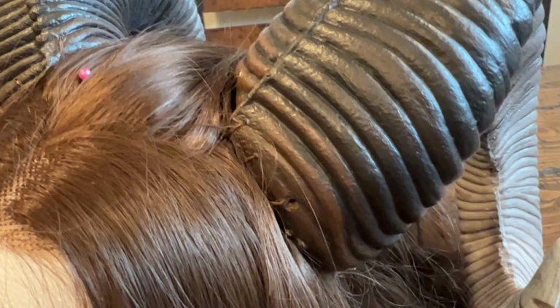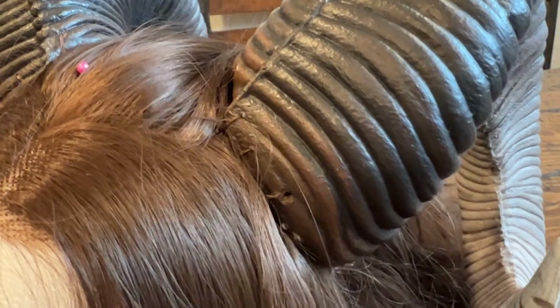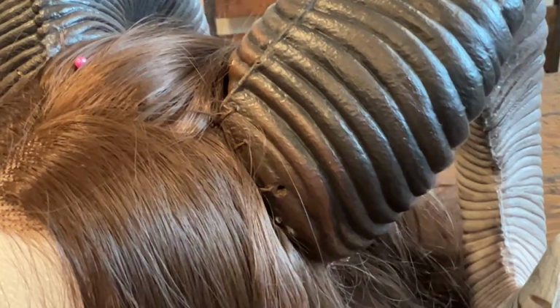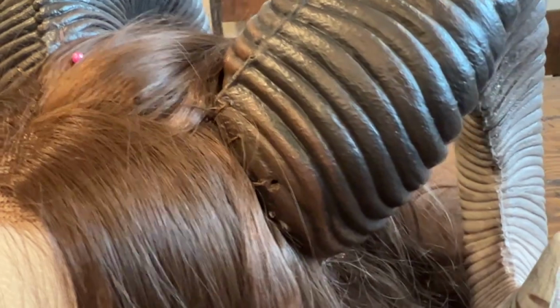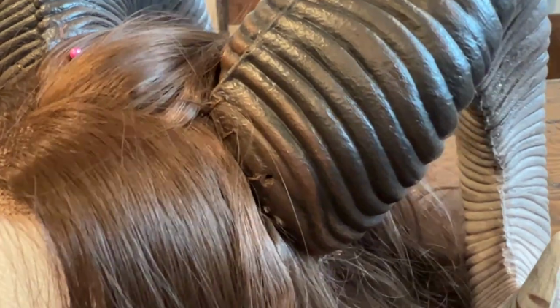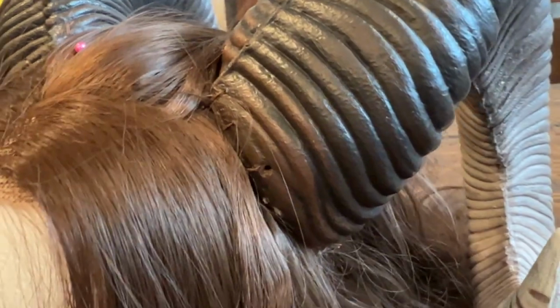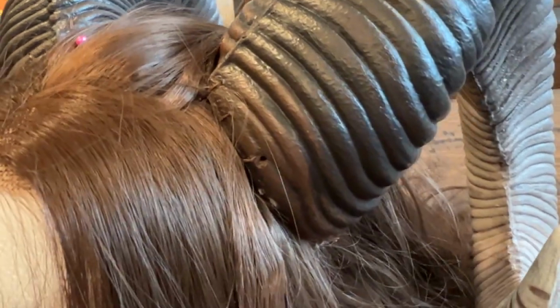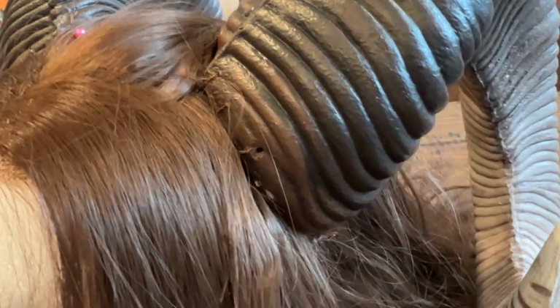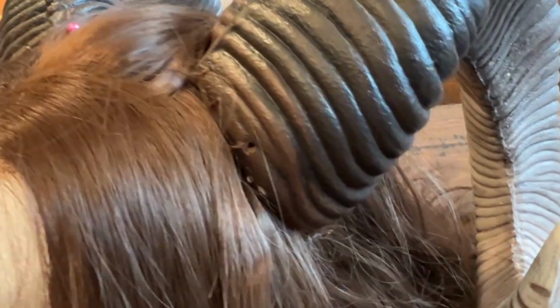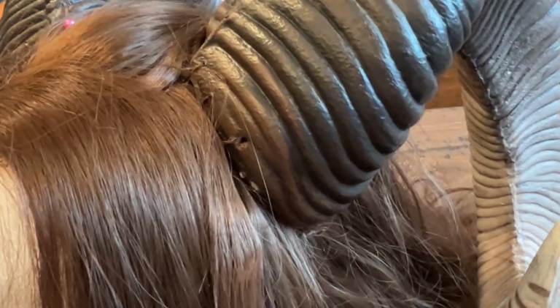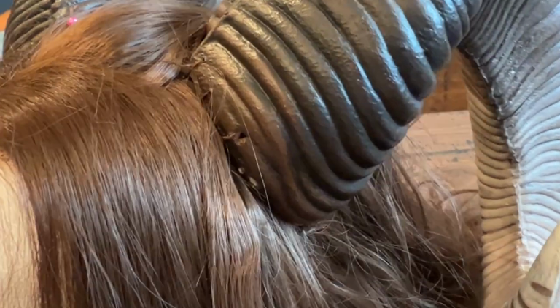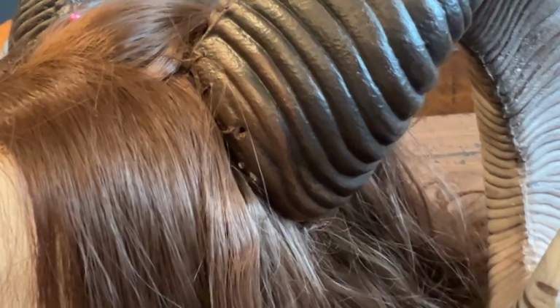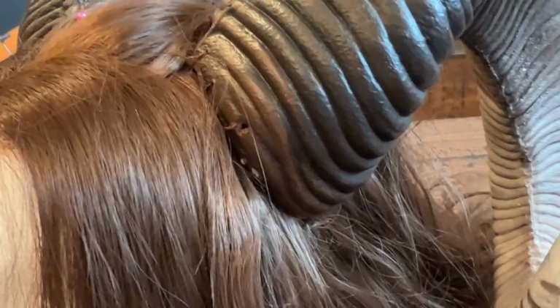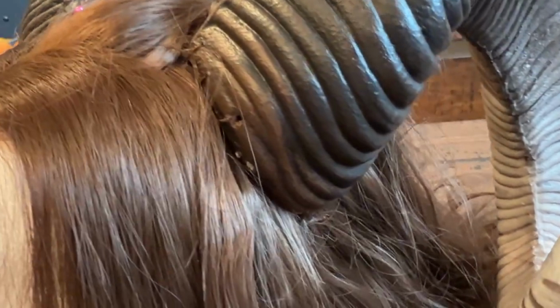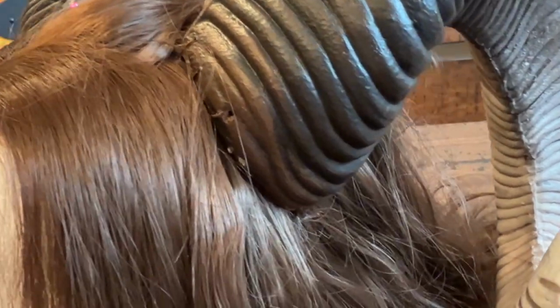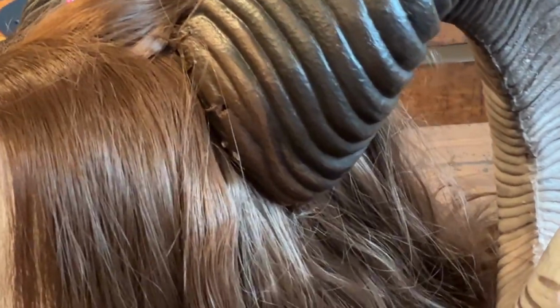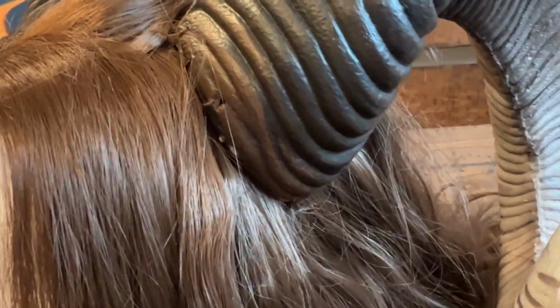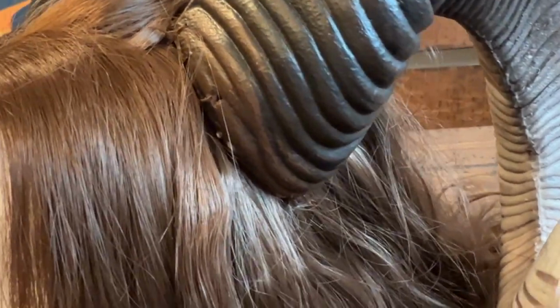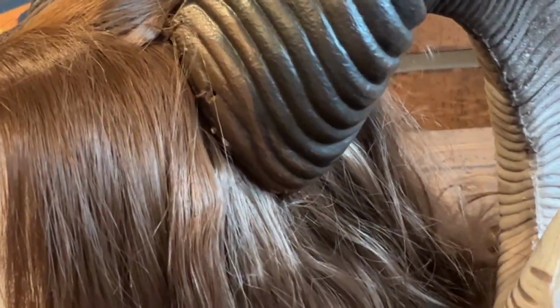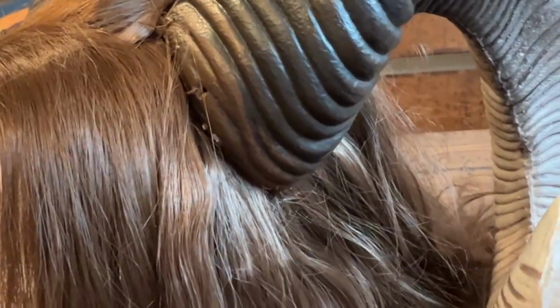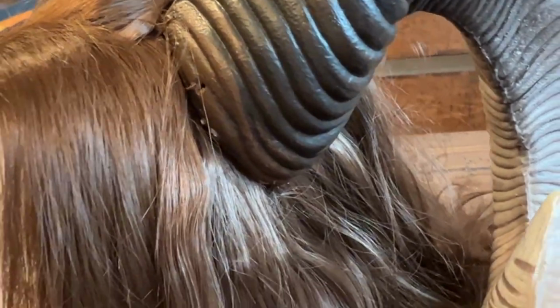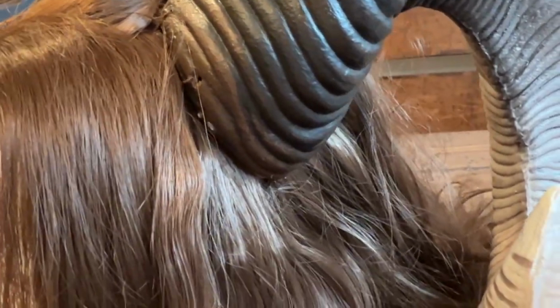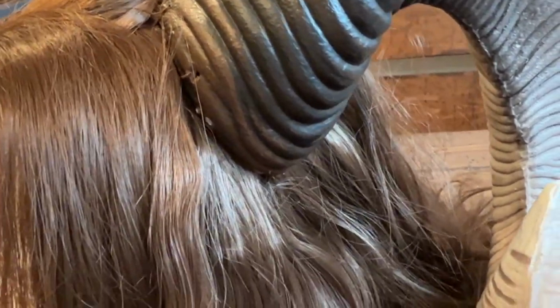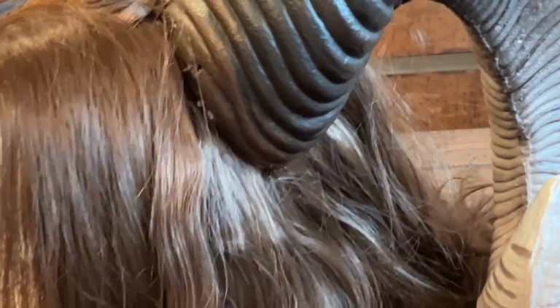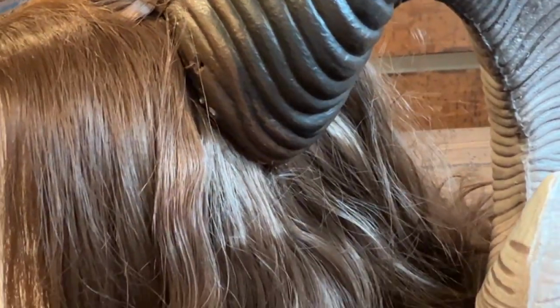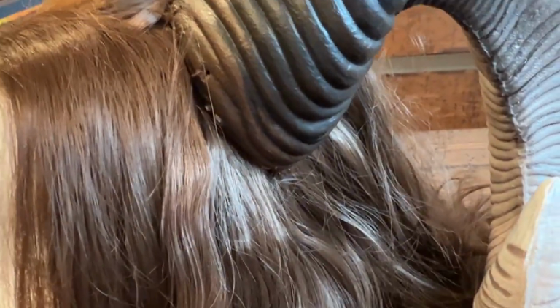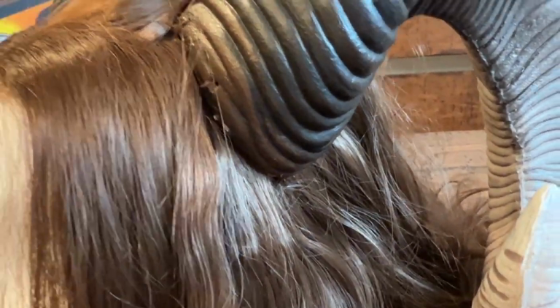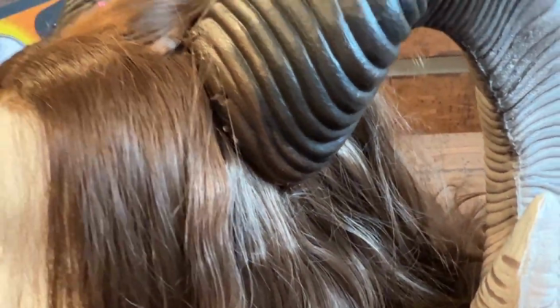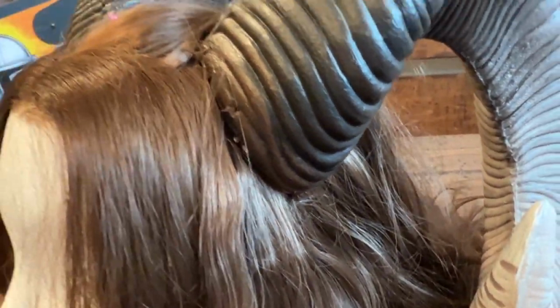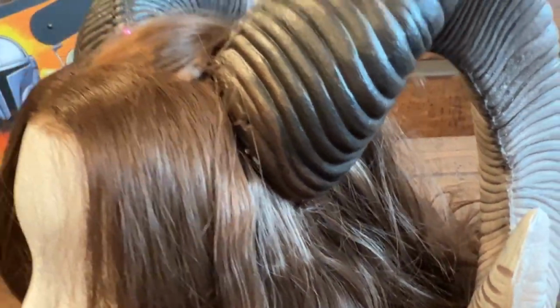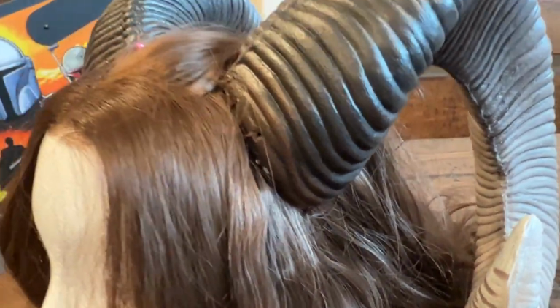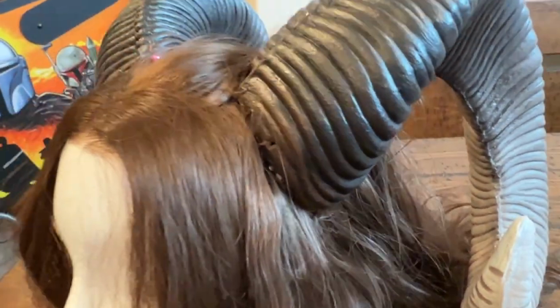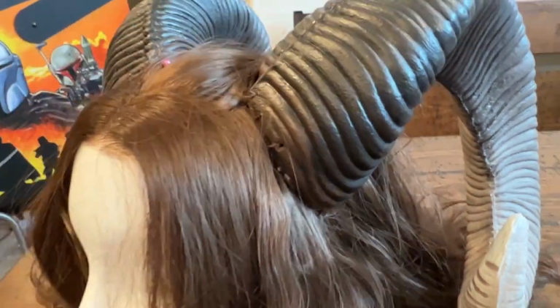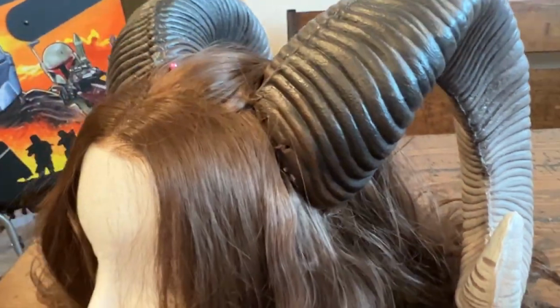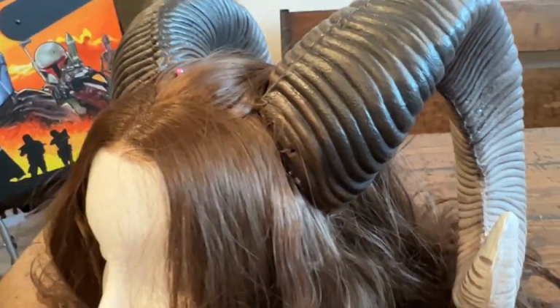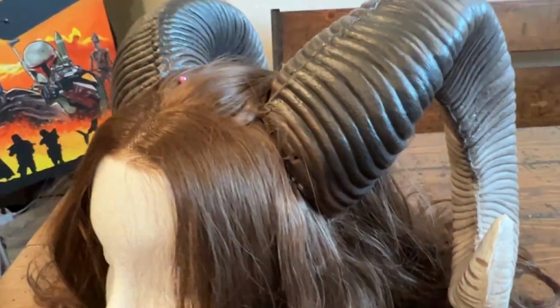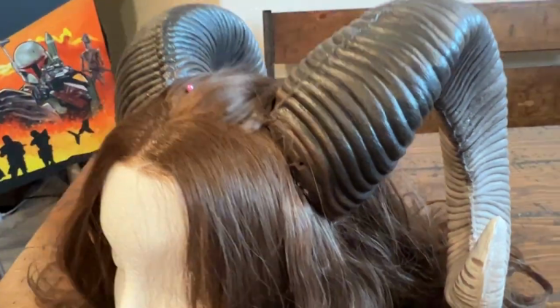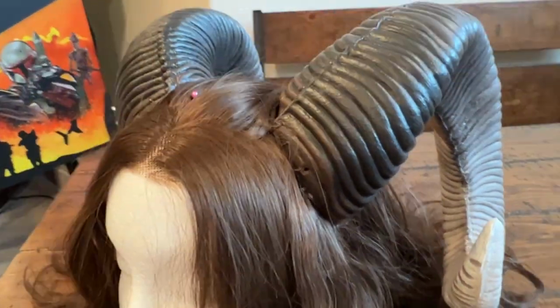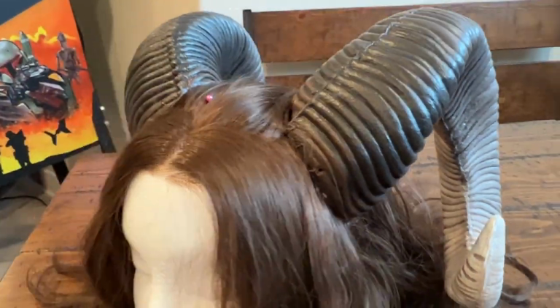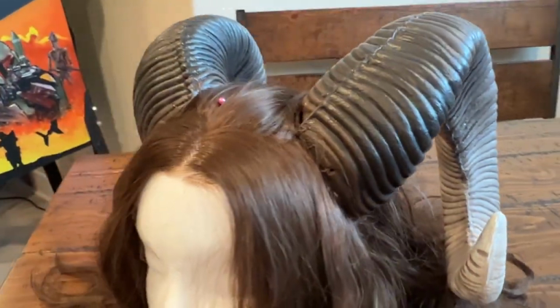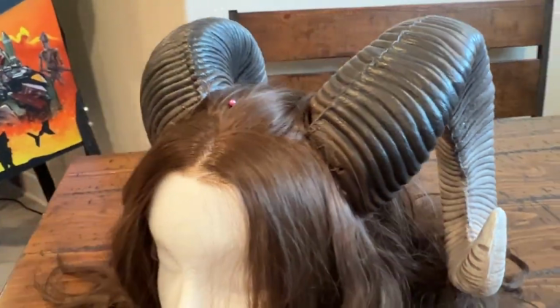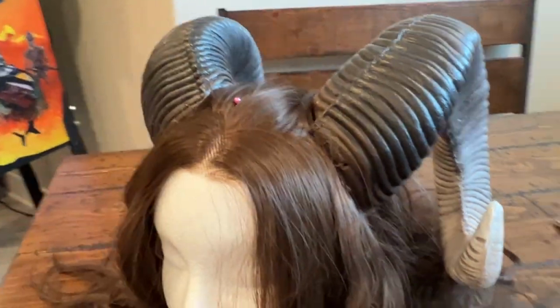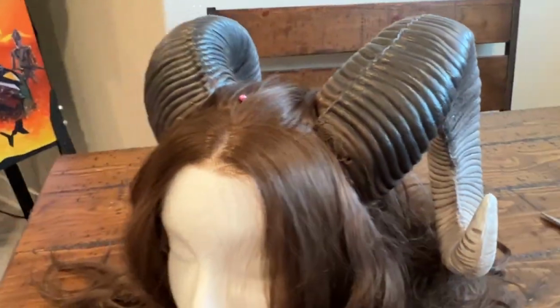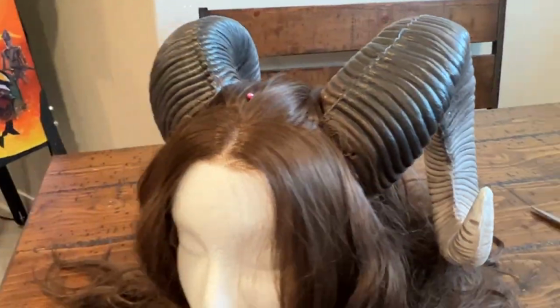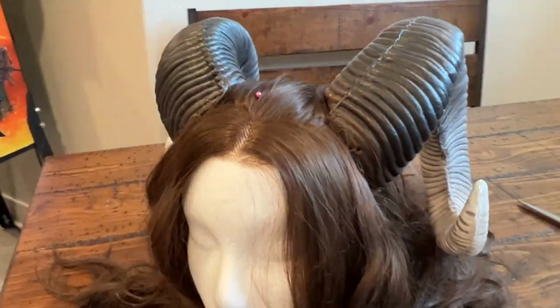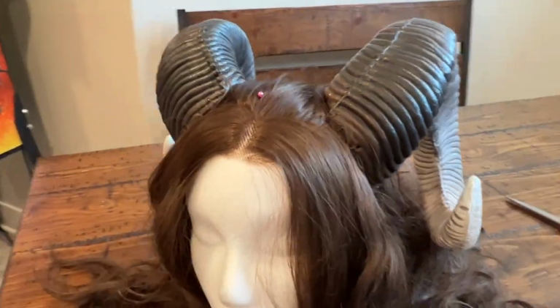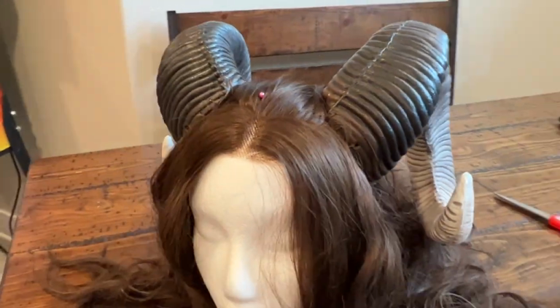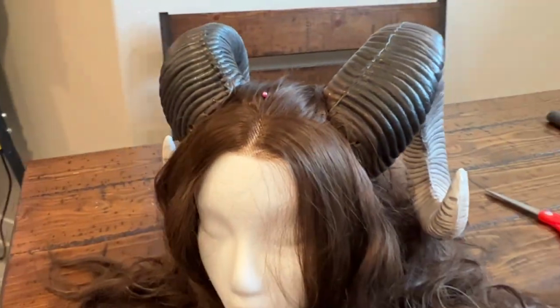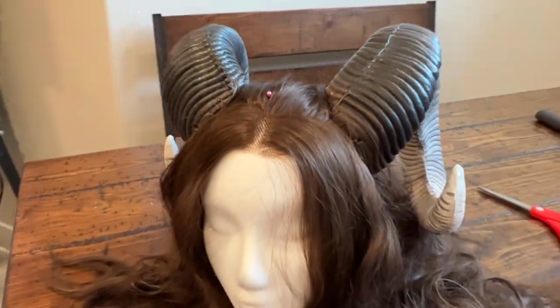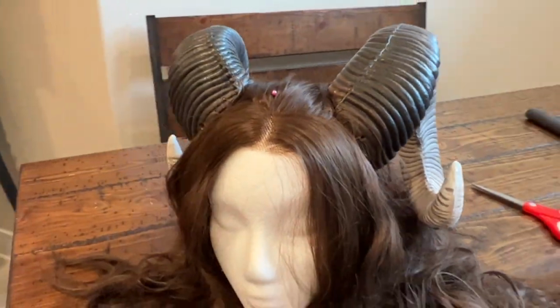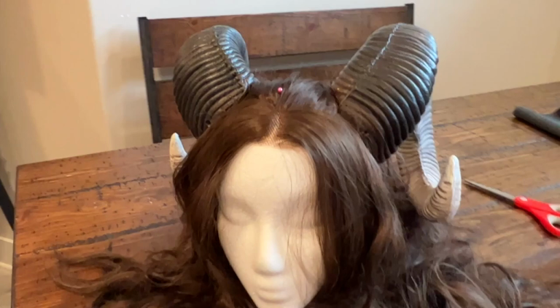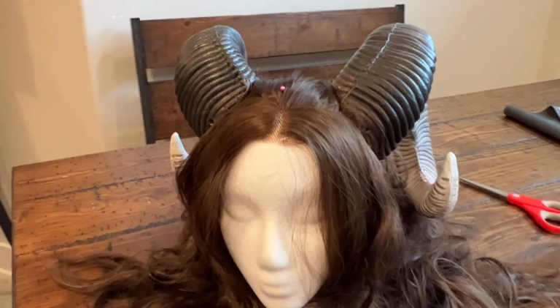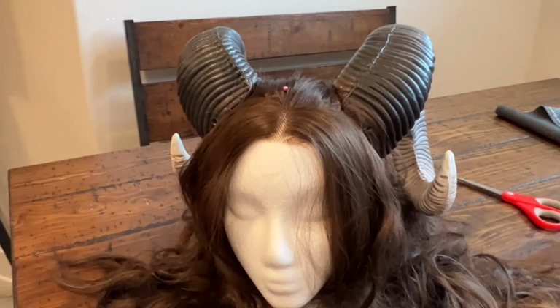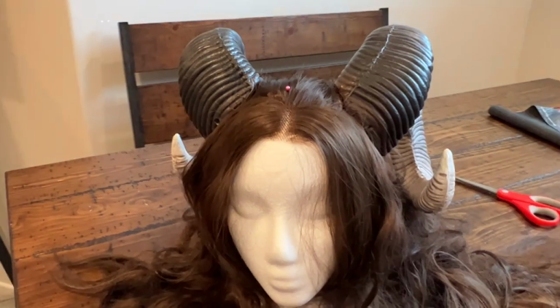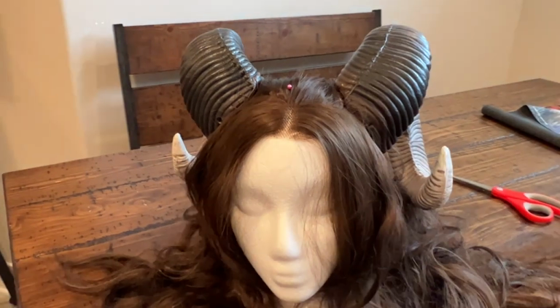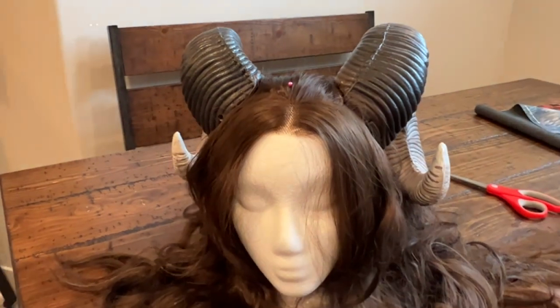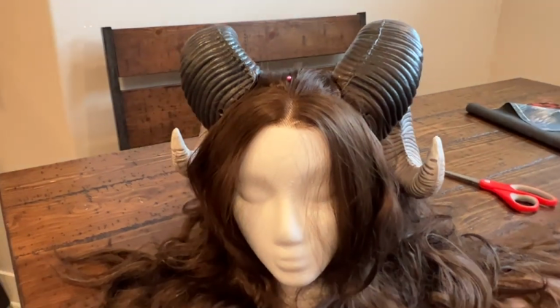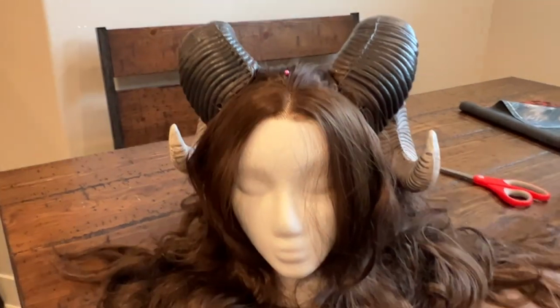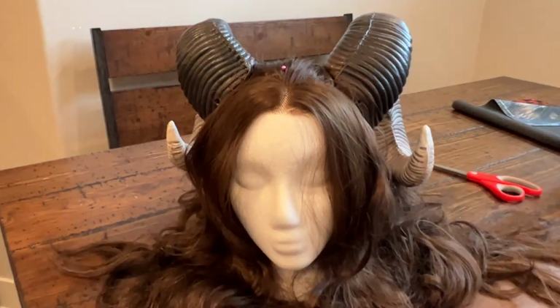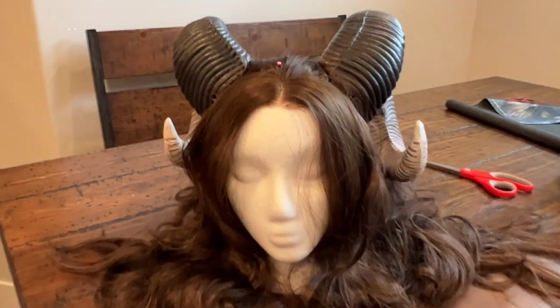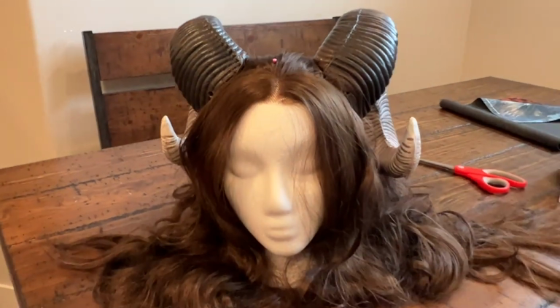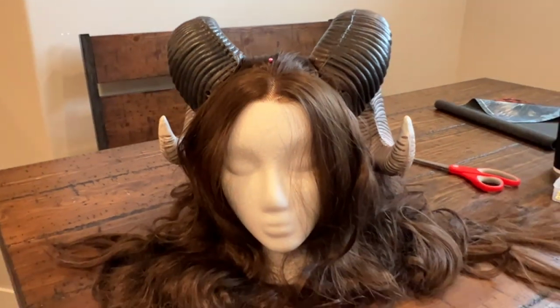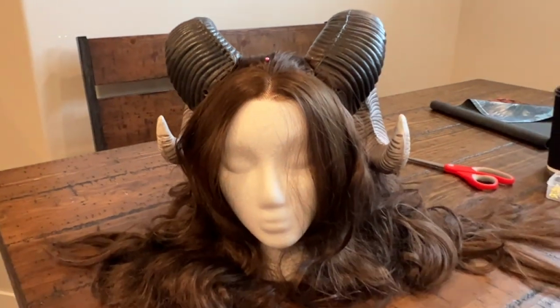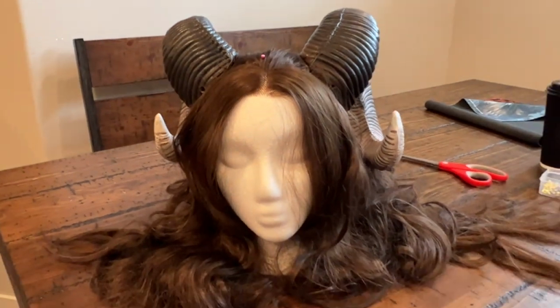Hey y'all, it's Kelly from Premium Fawn Tent. Today, I'm going to show you how to sew your fawn horns into a wig.